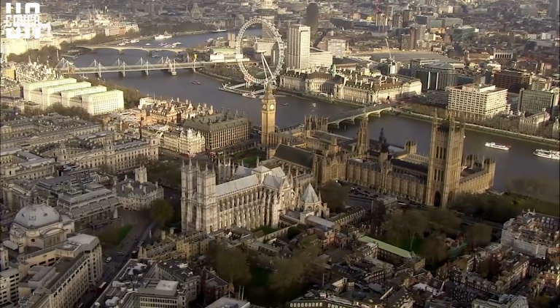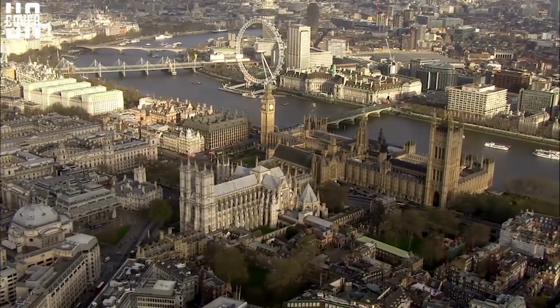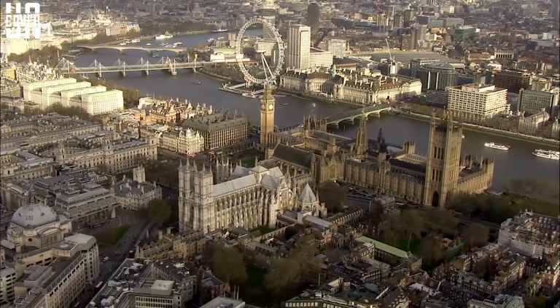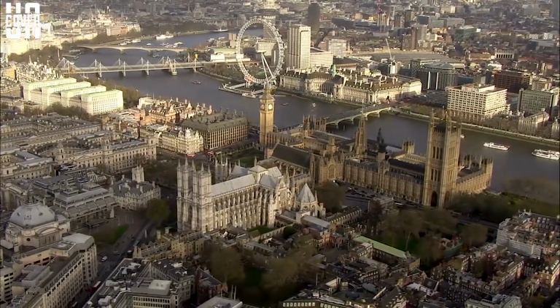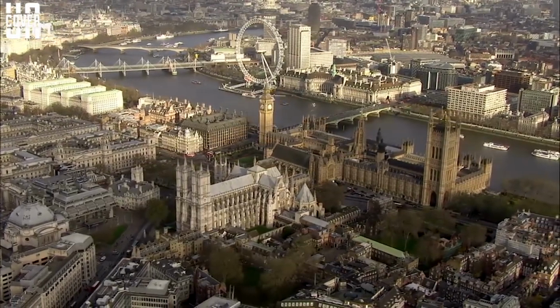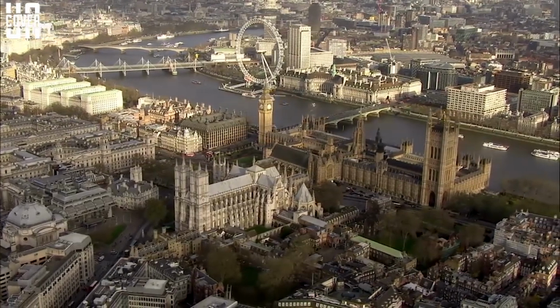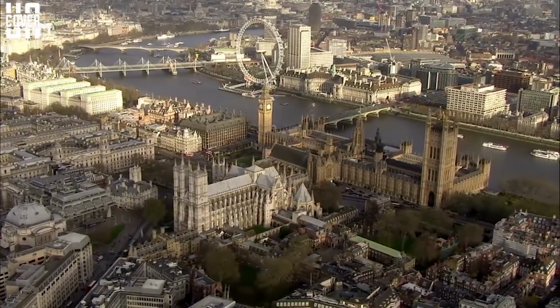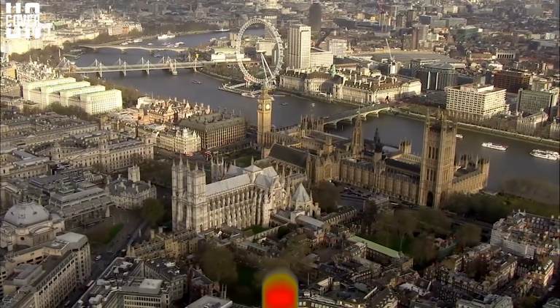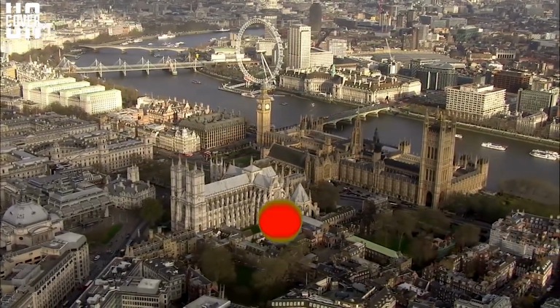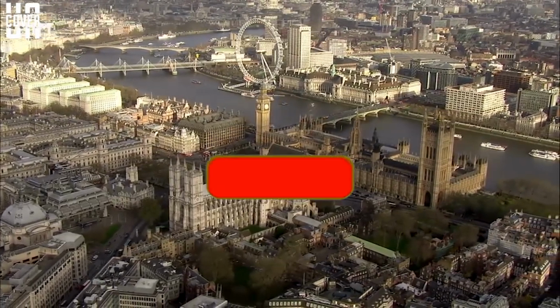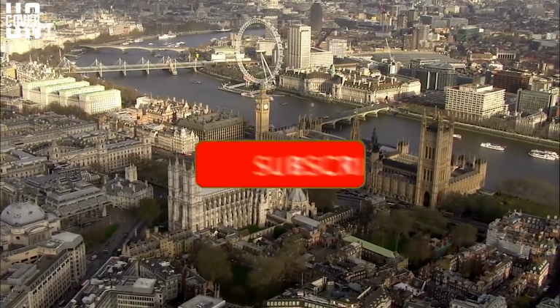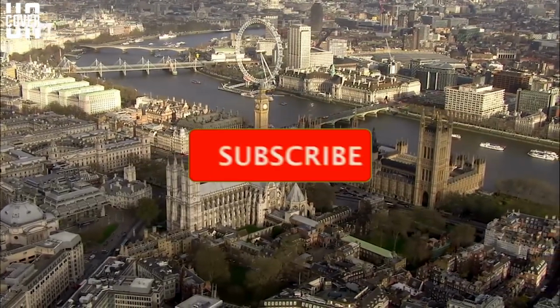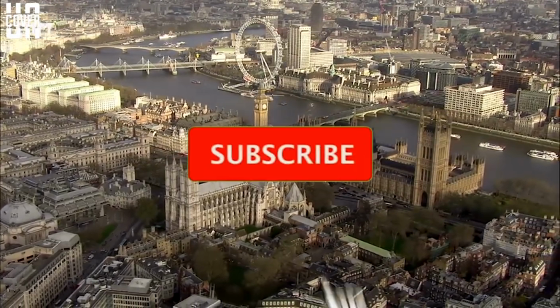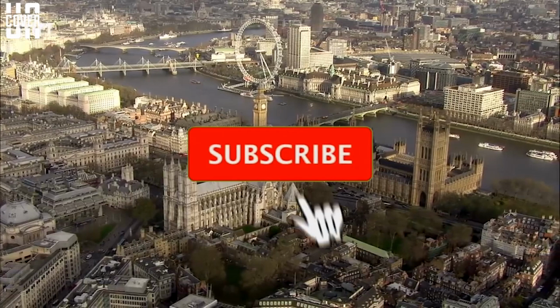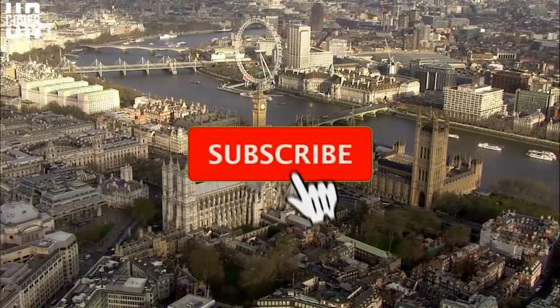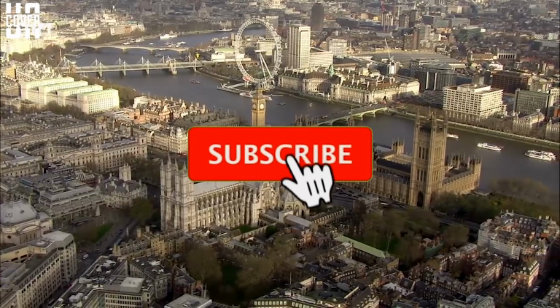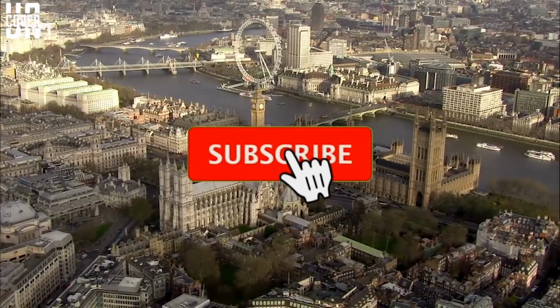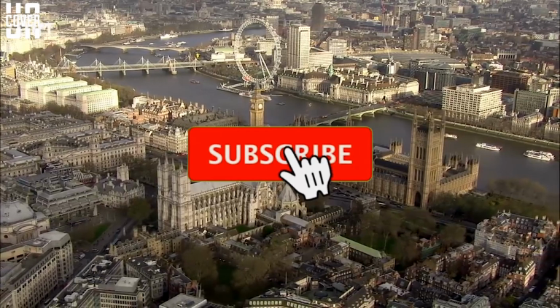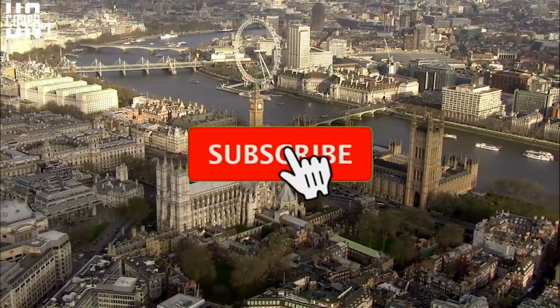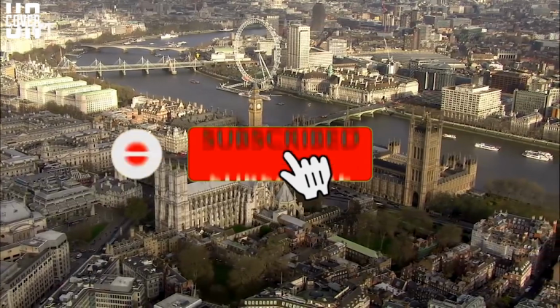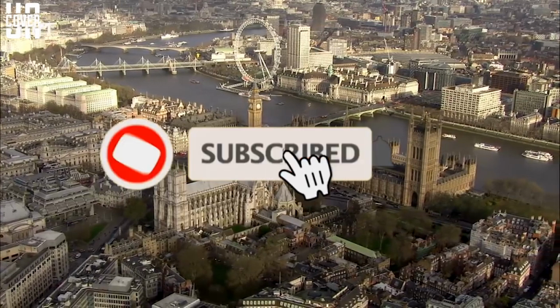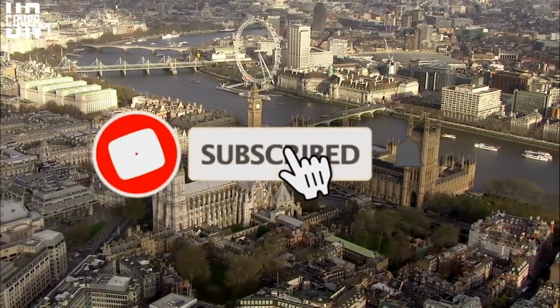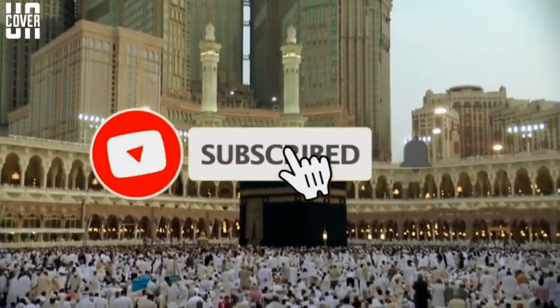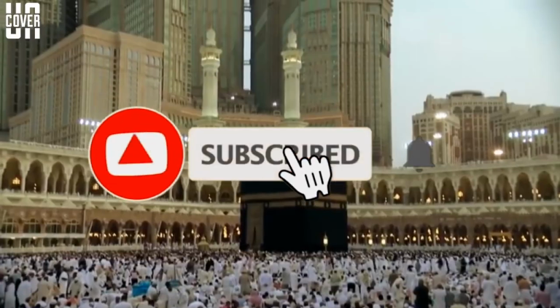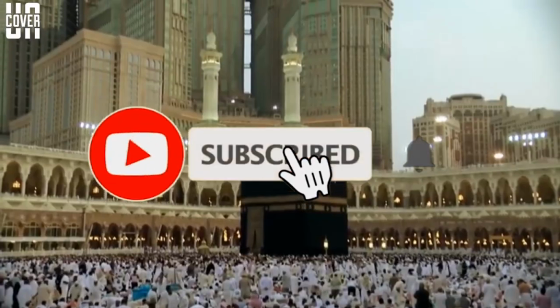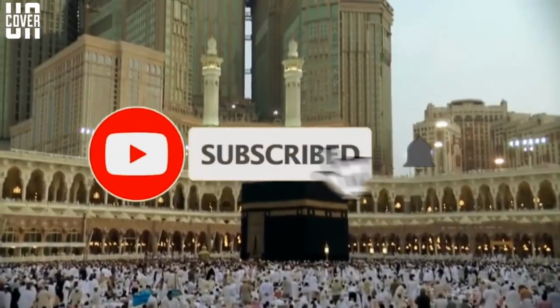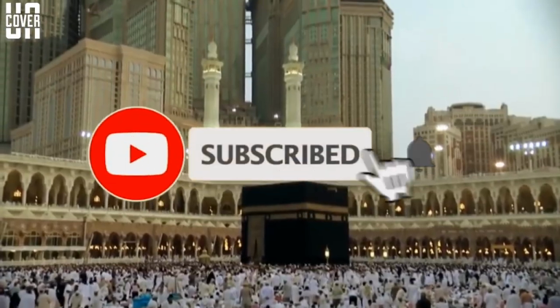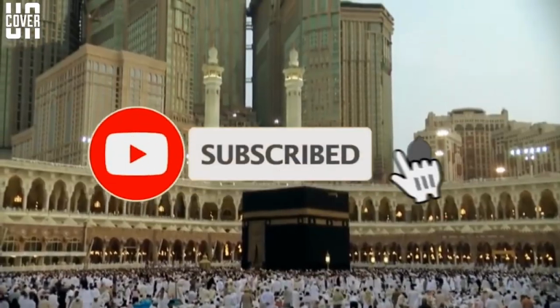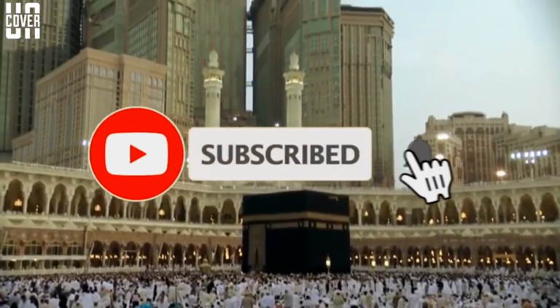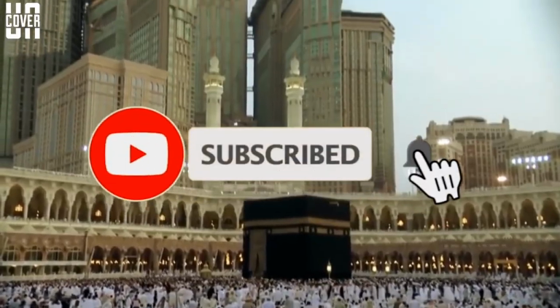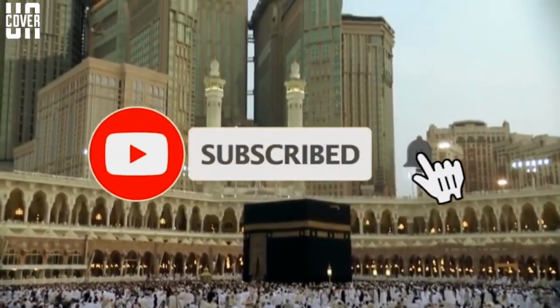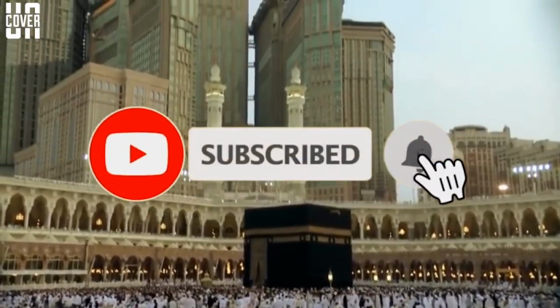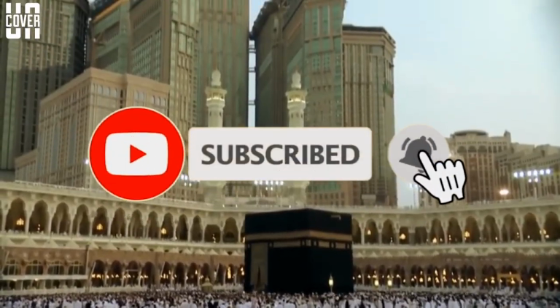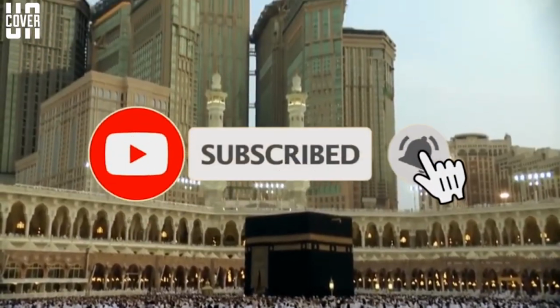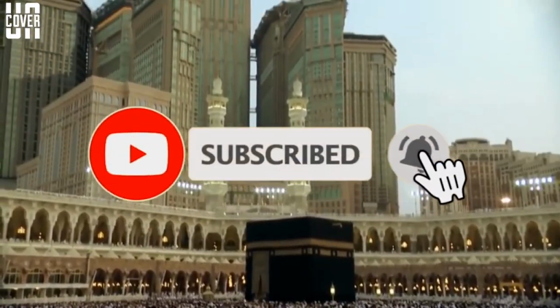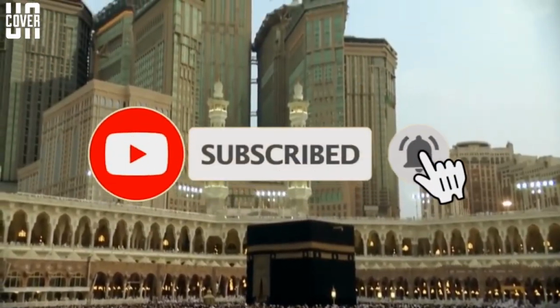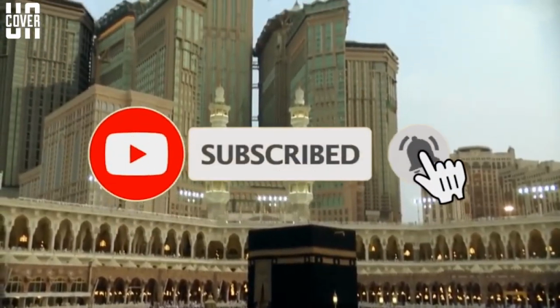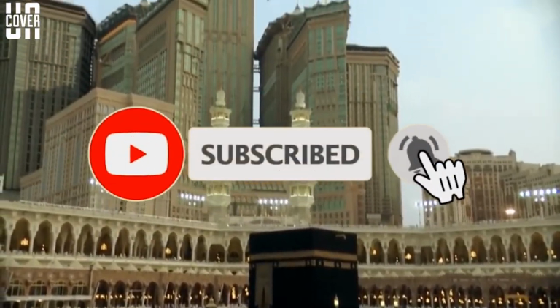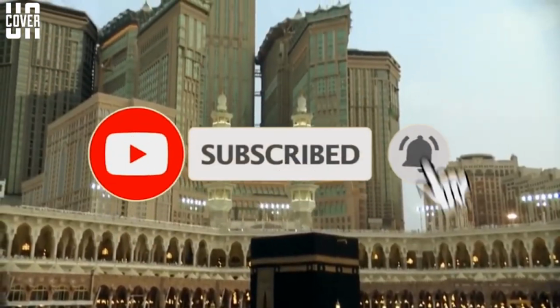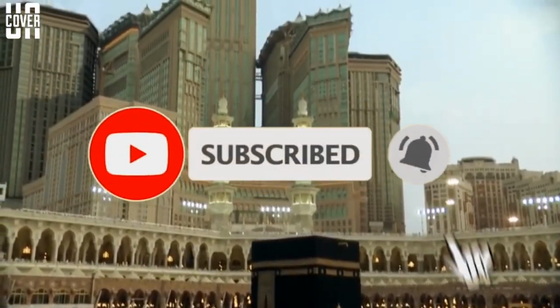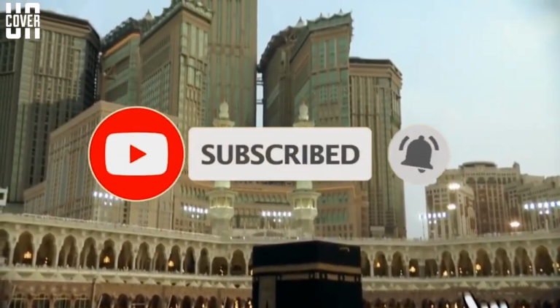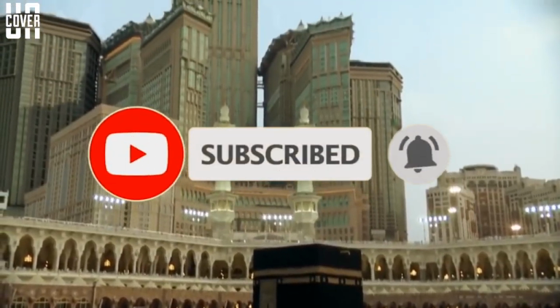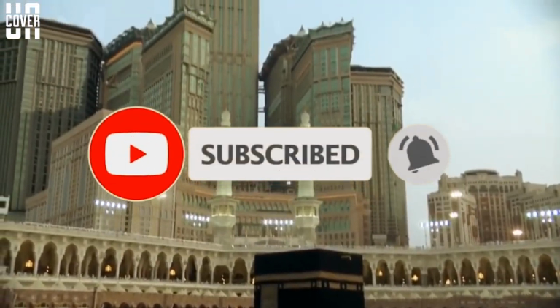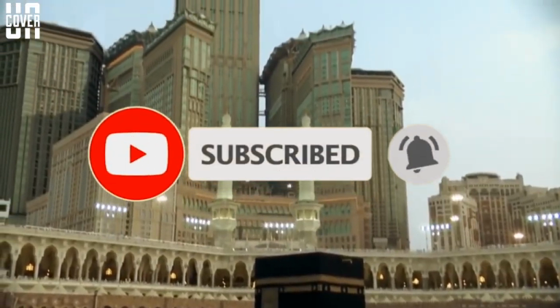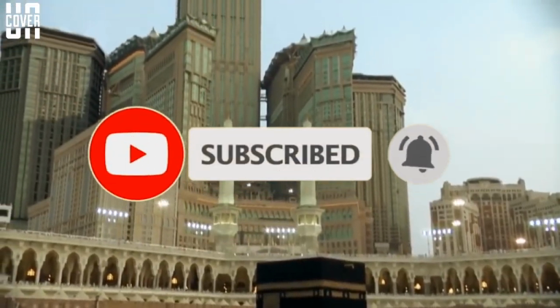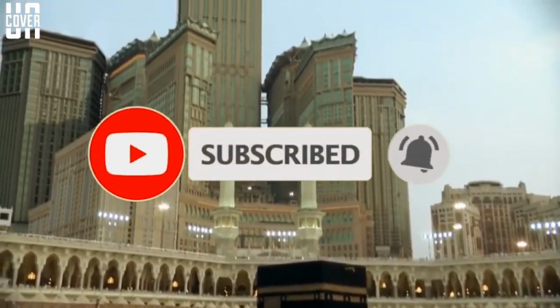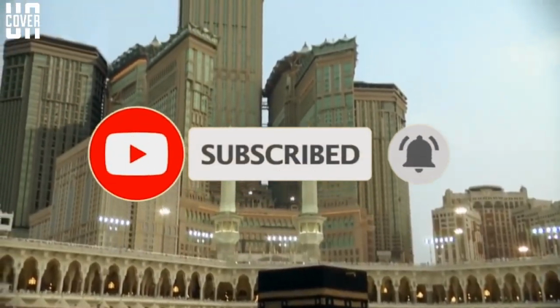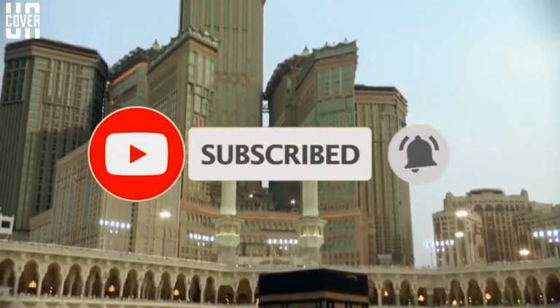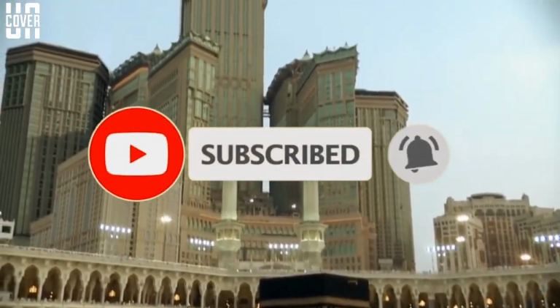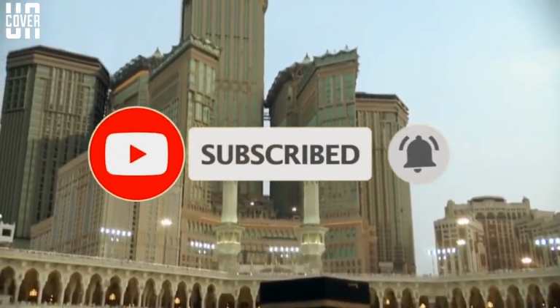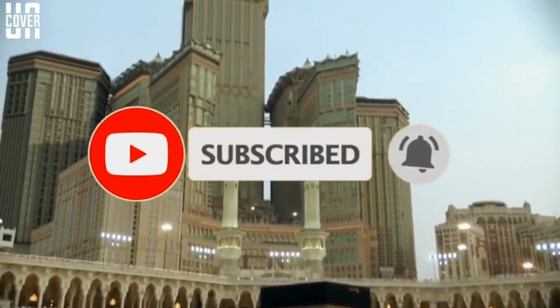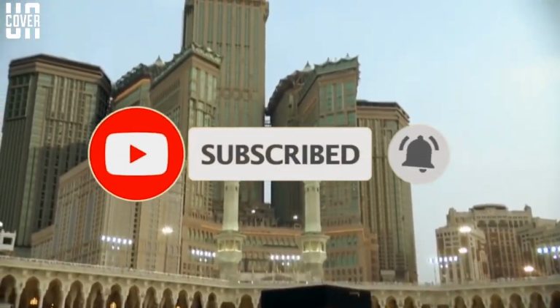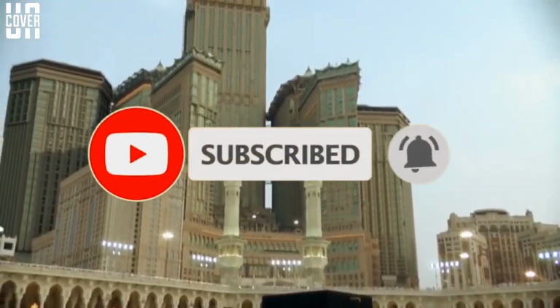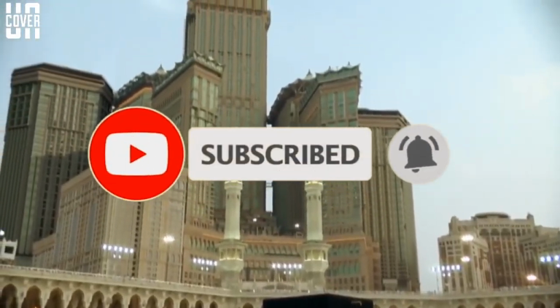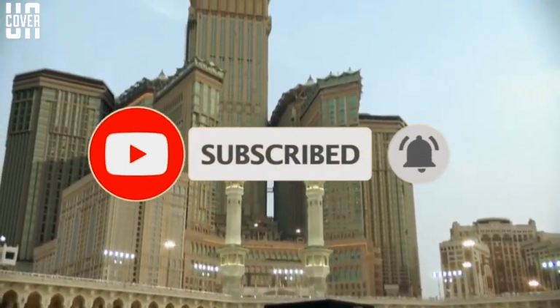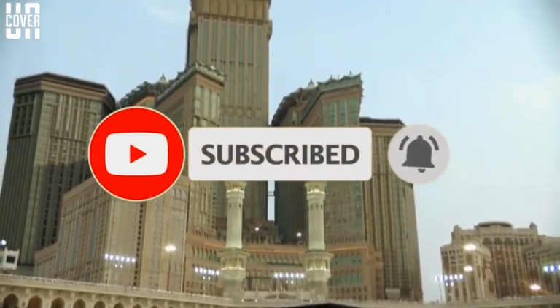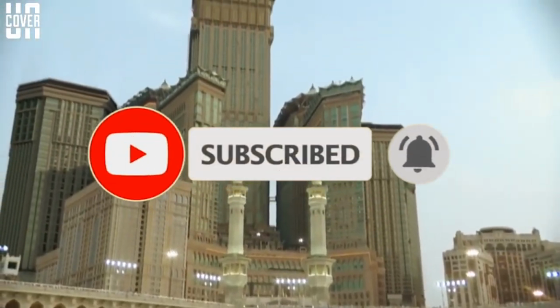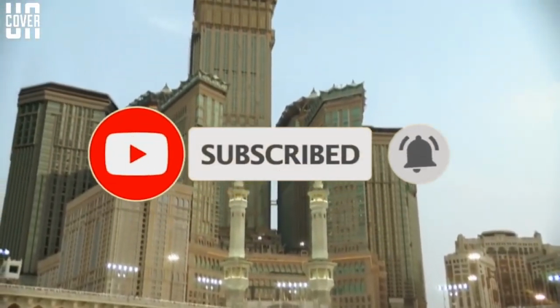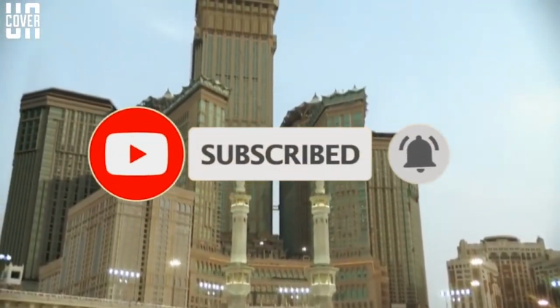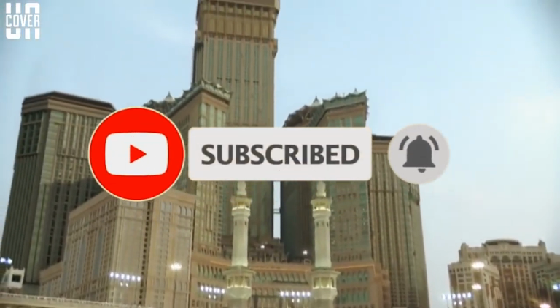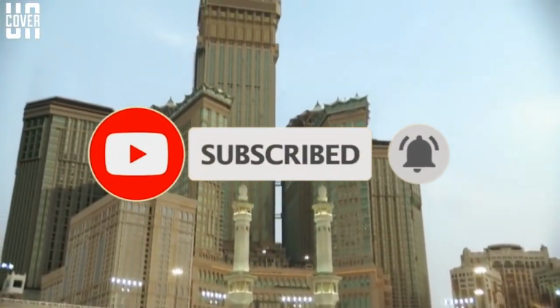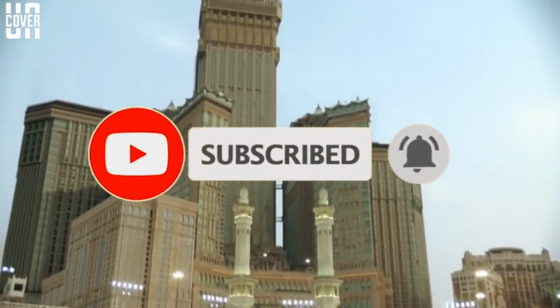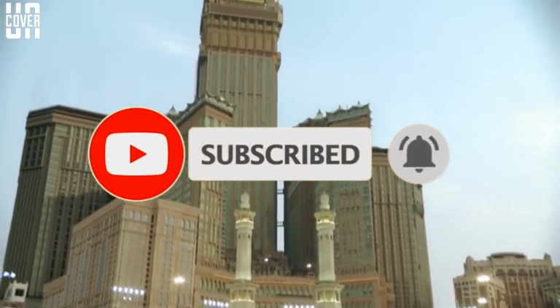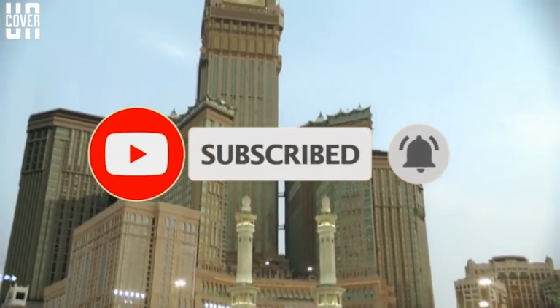If you are new here, welcome. Be sure to subscribe and turn on post notifications so you don't miss any of our amazing videos.